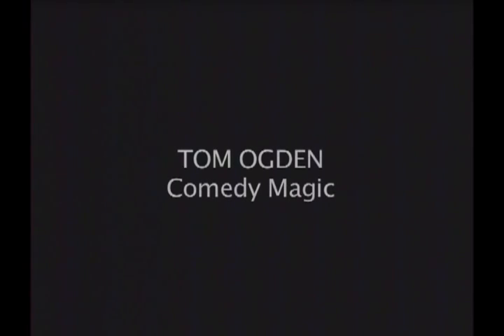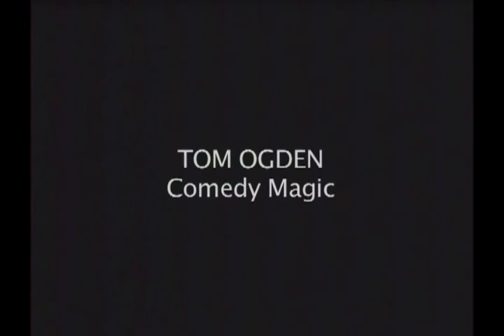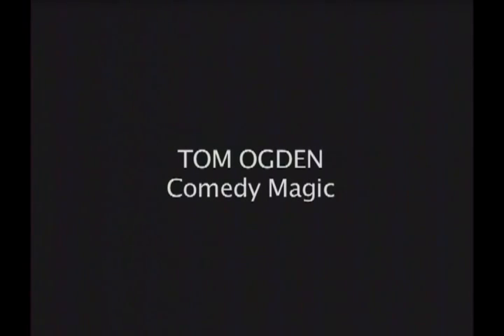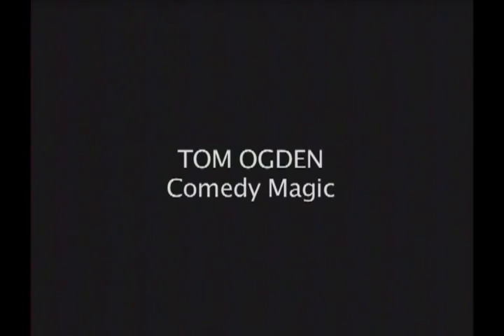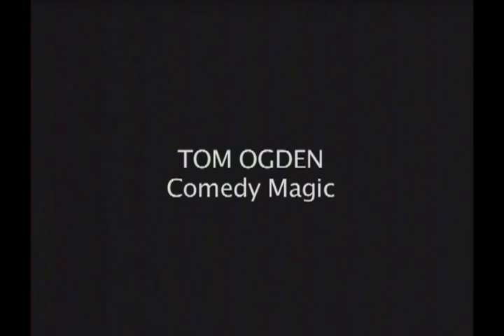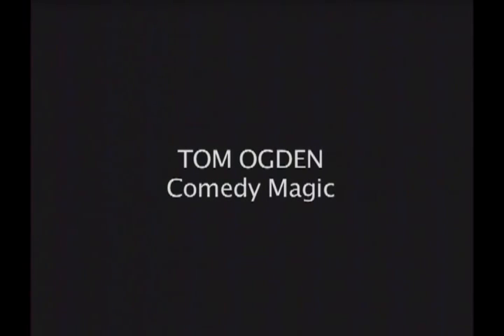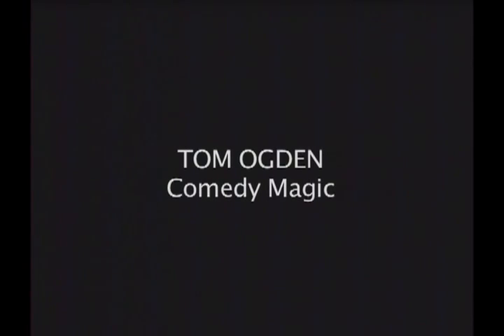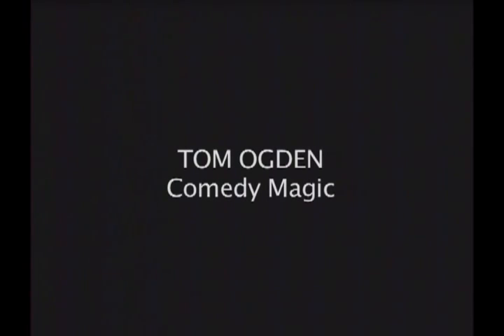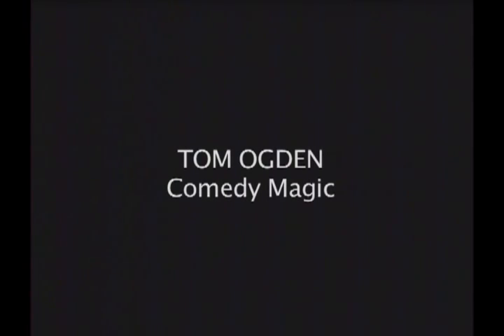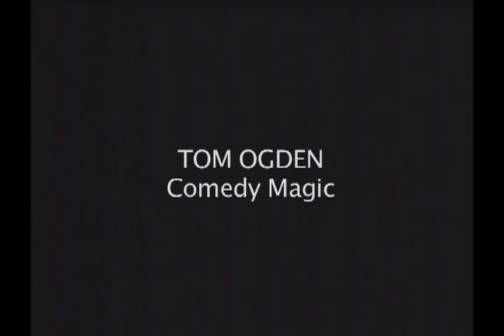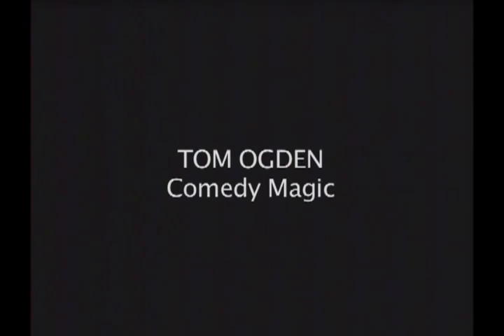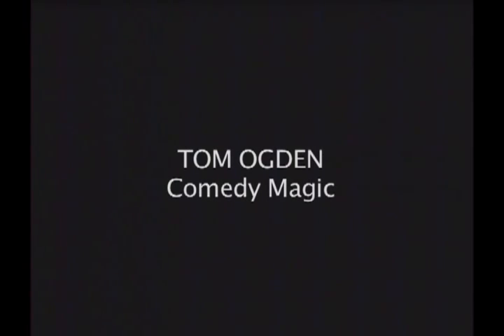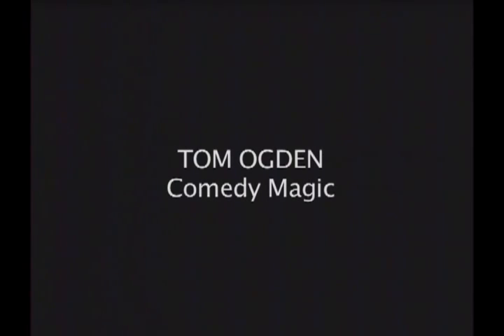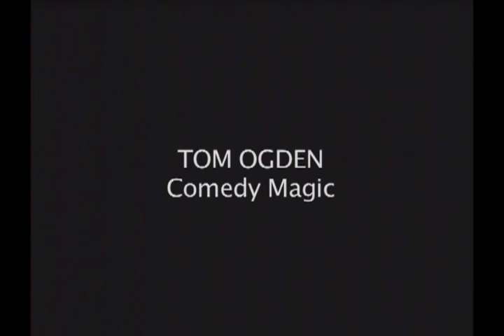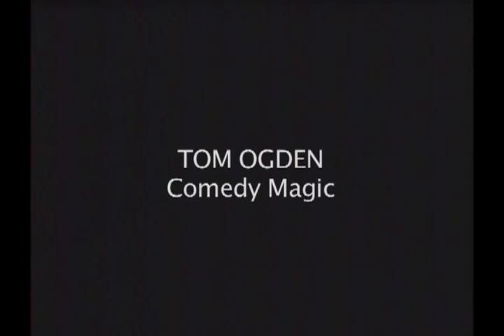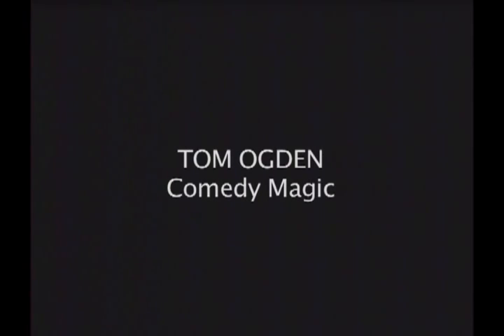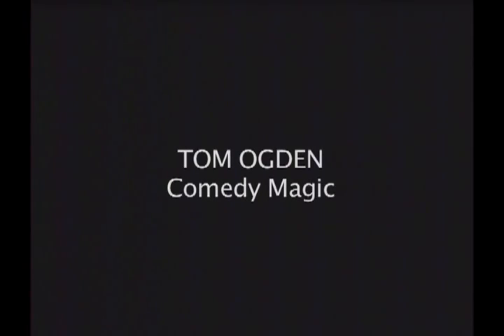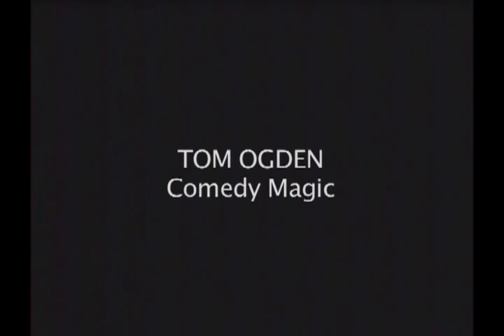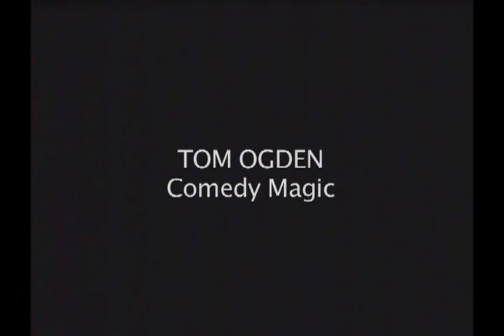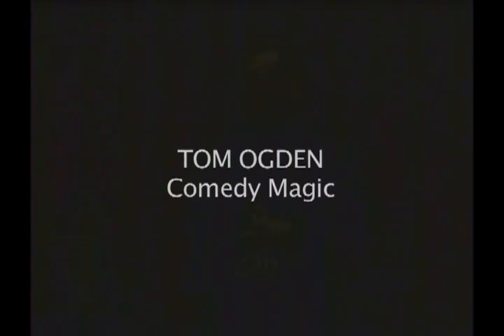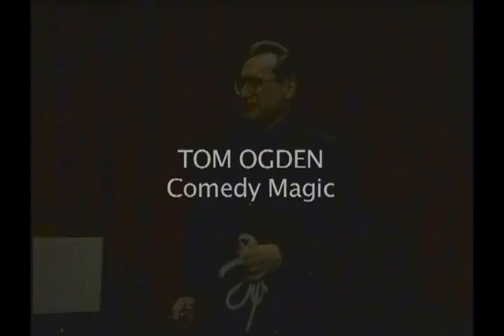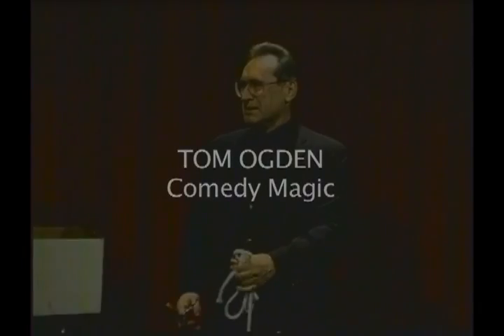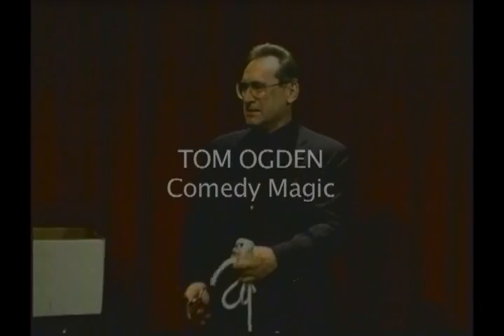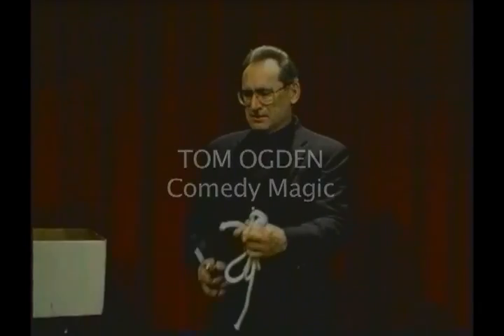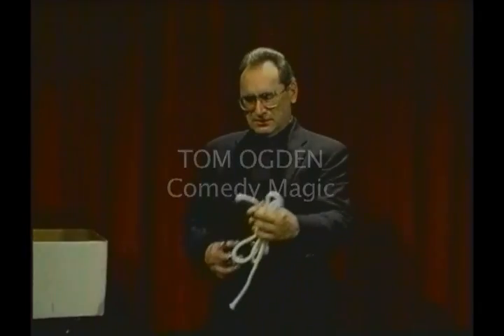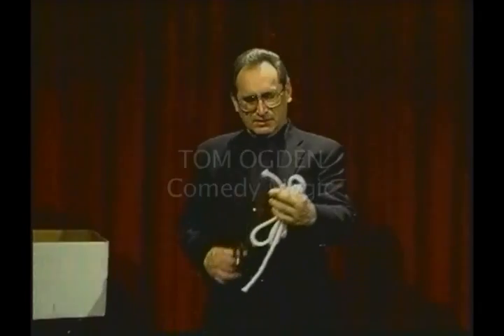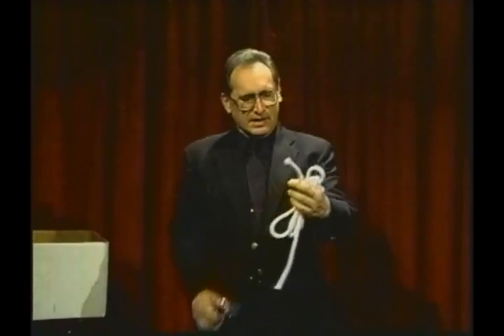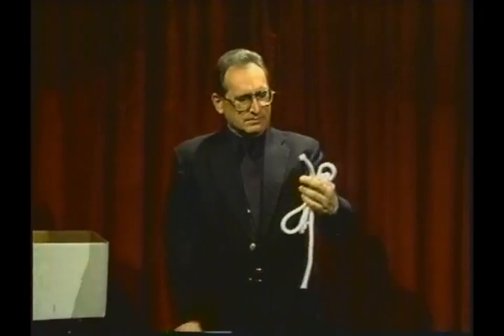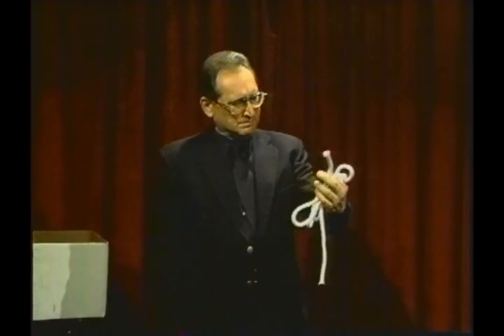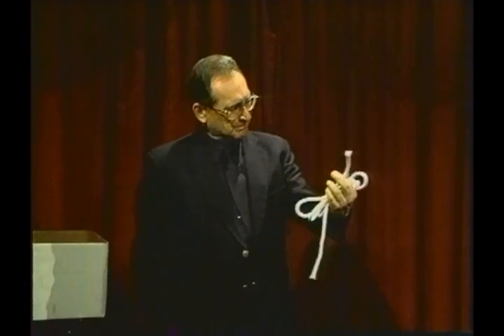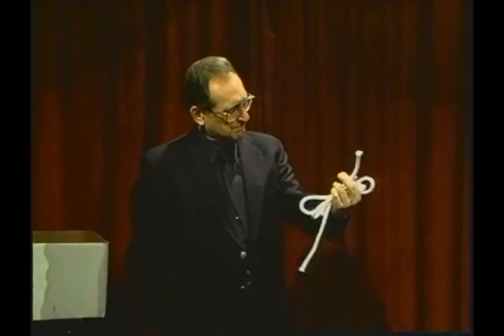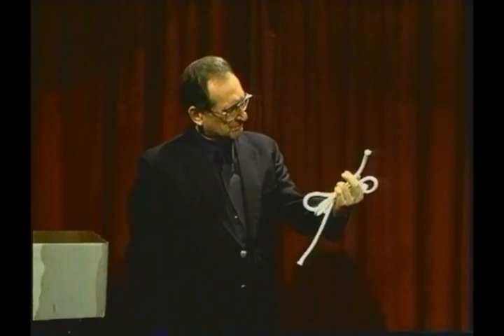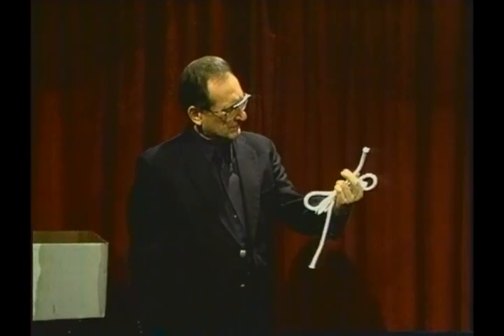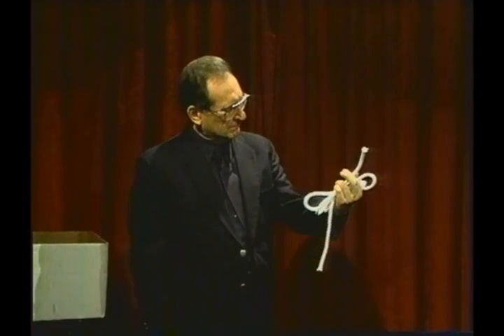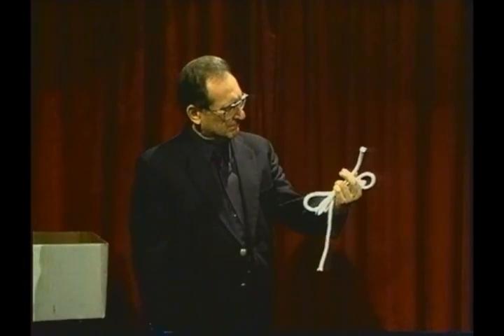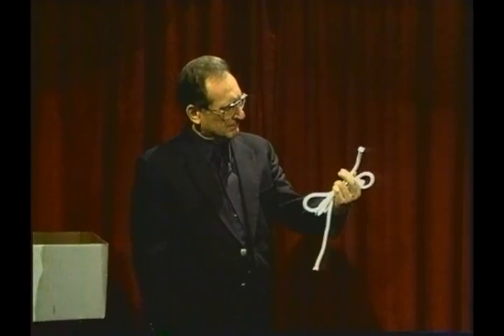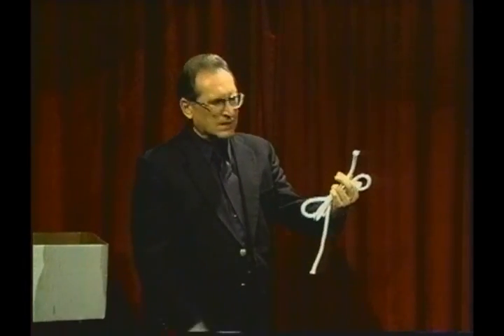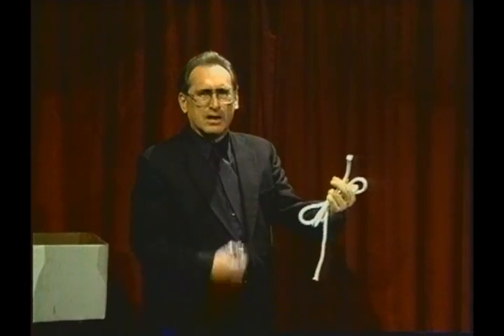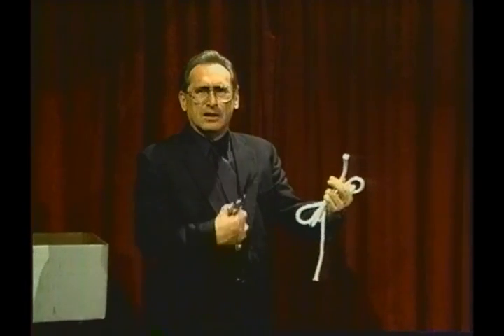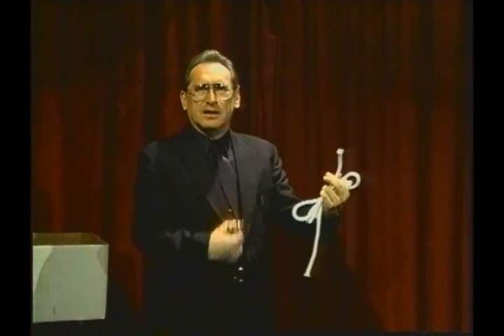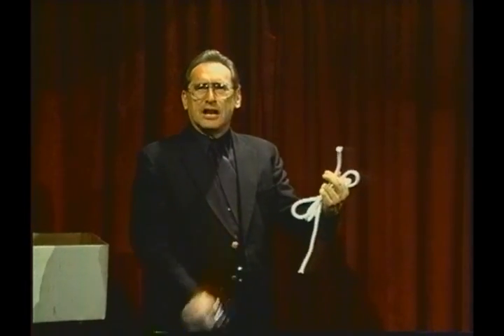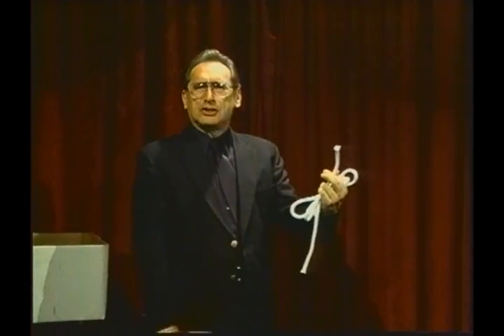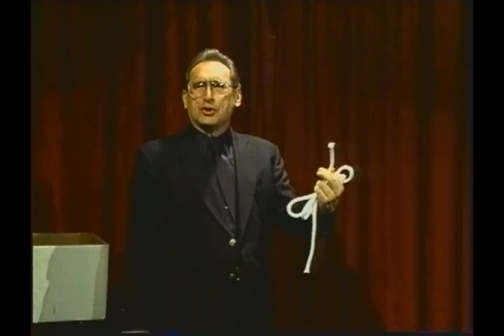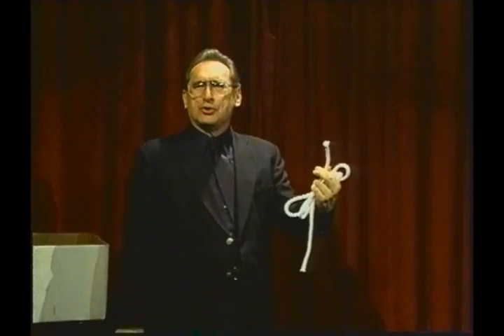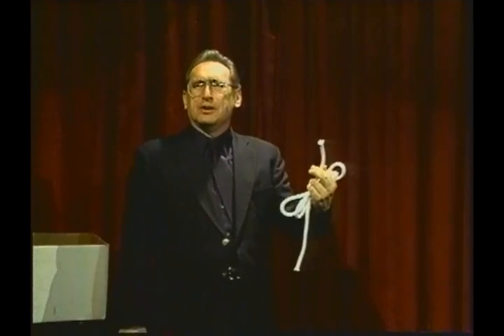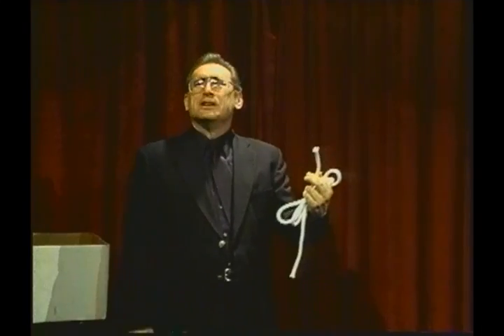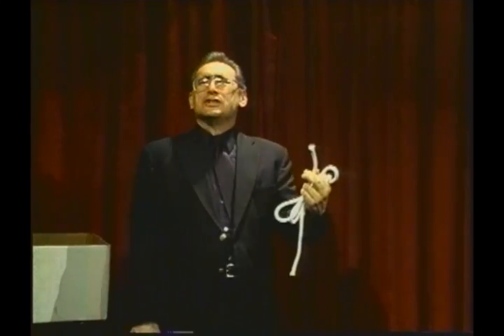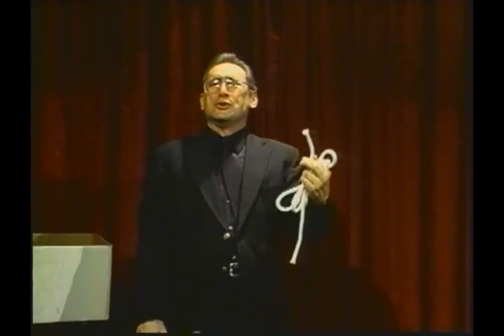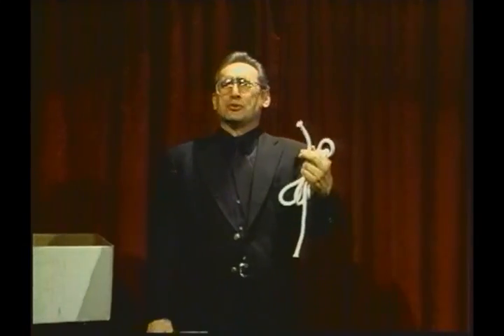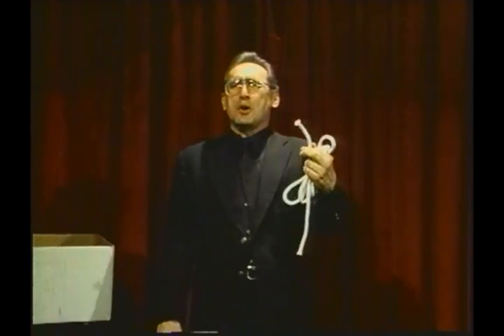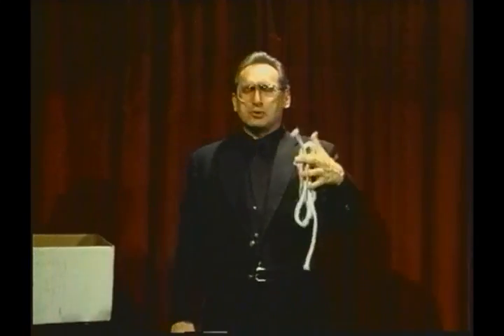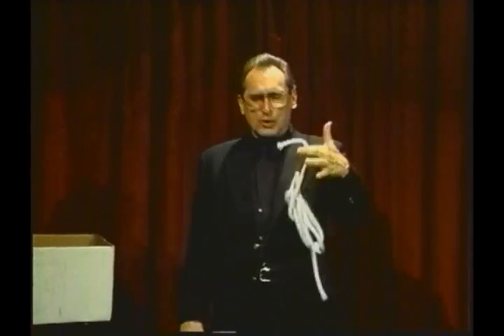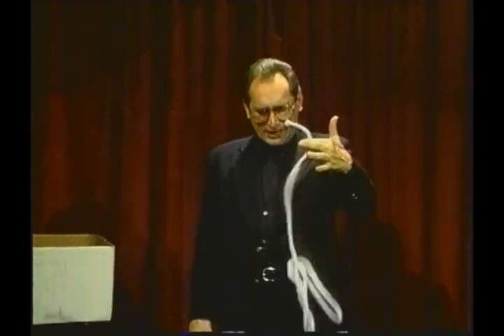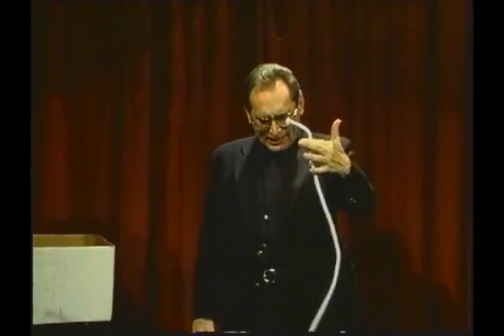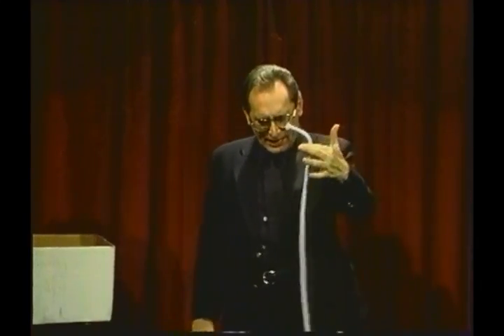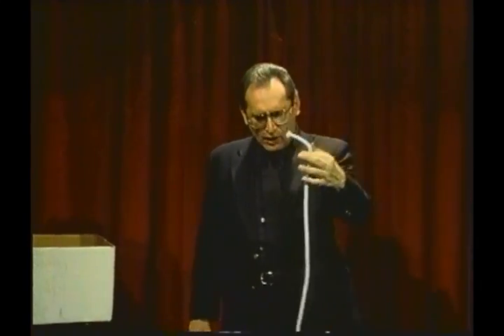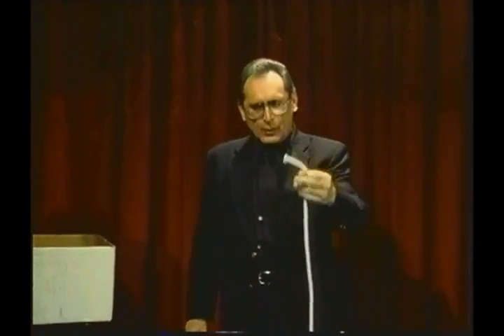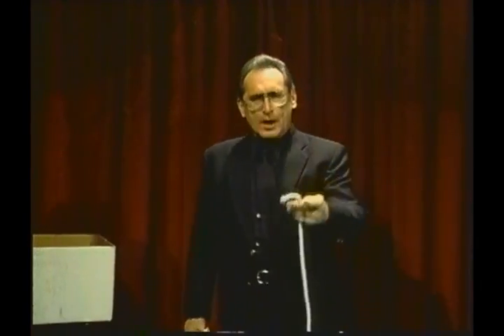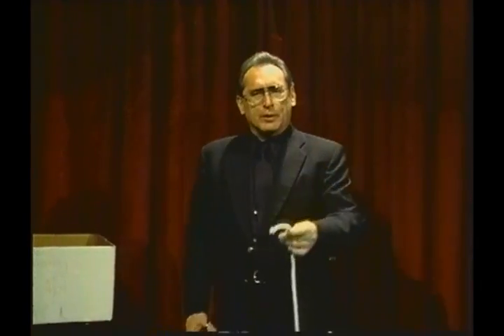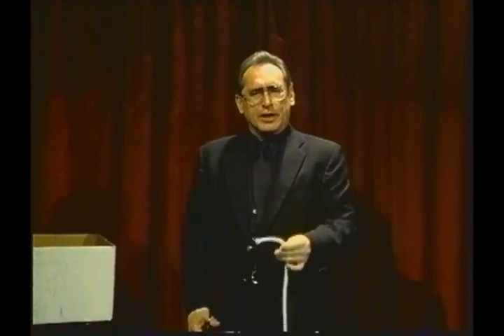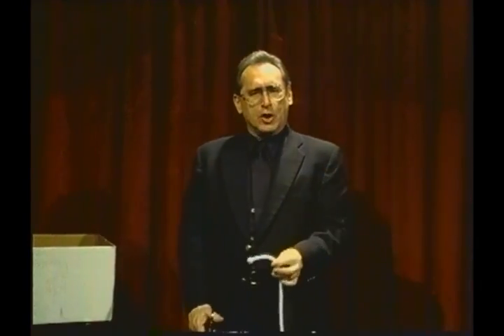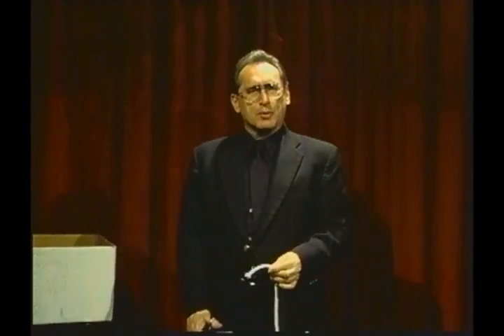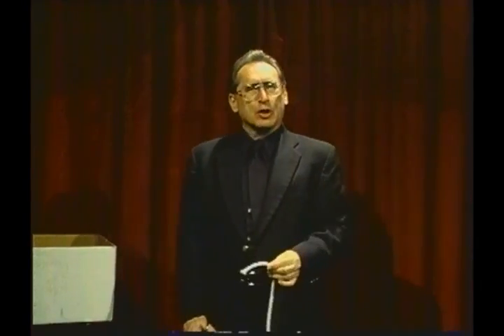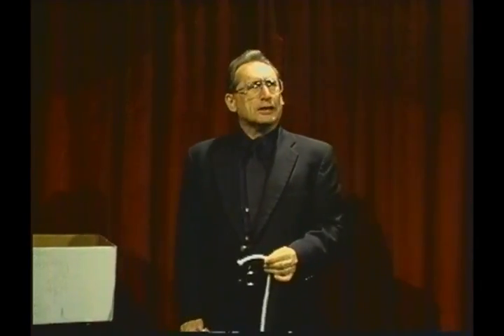Please welcome Tyler Ogden! Let's do the rope trick, get it out of the way, we'll get home early.